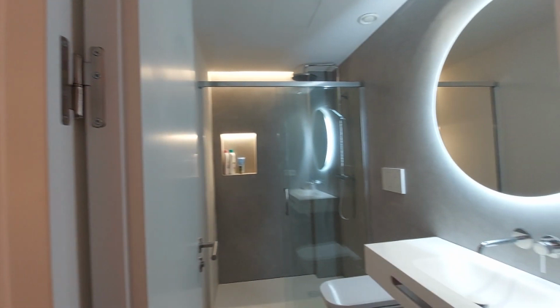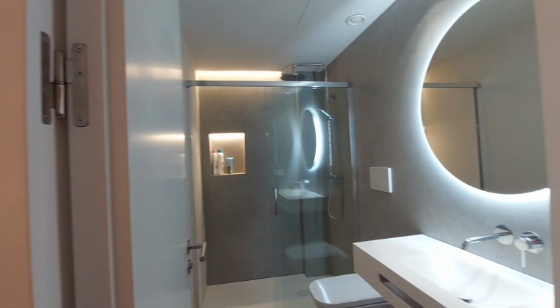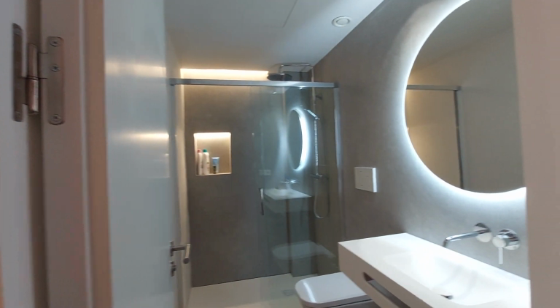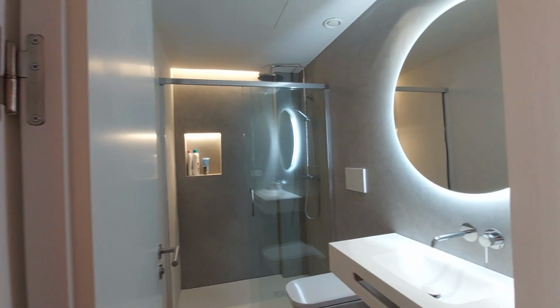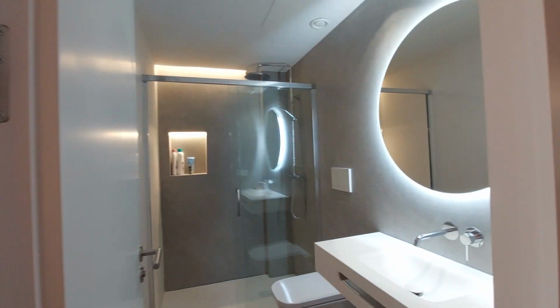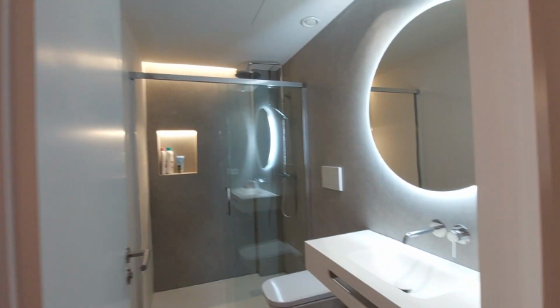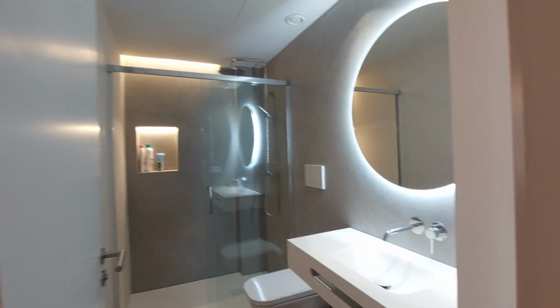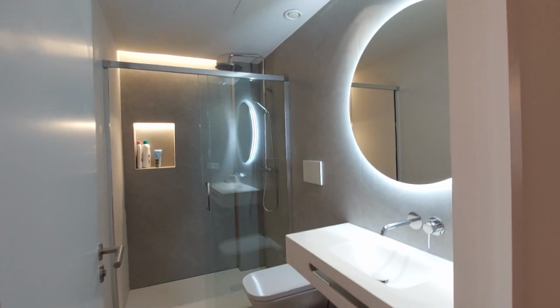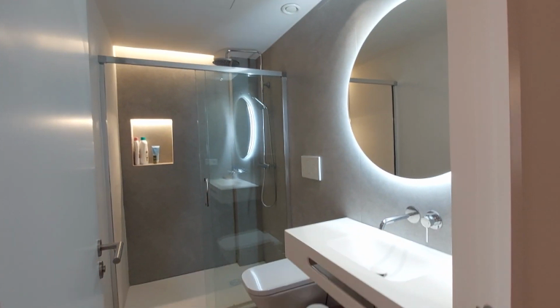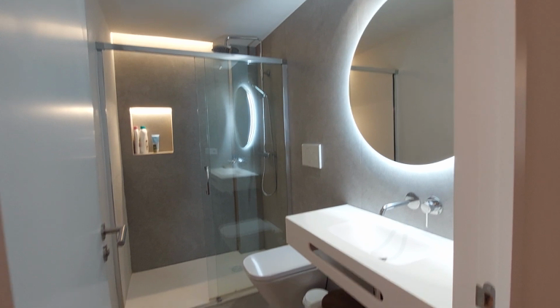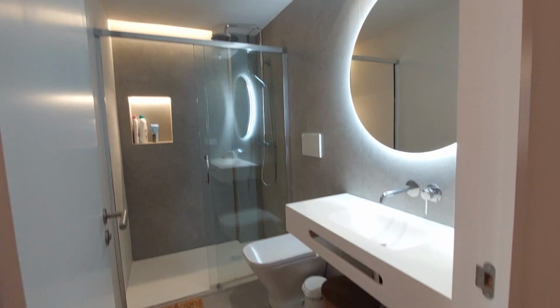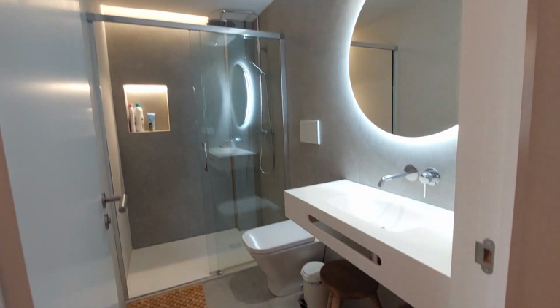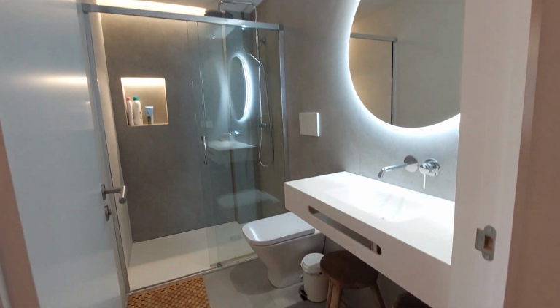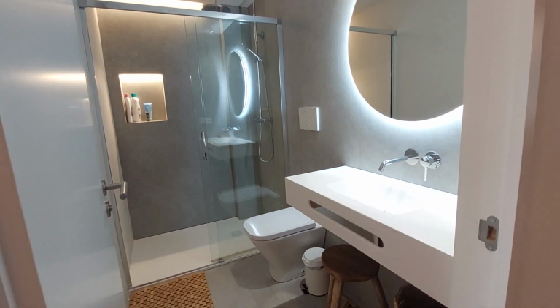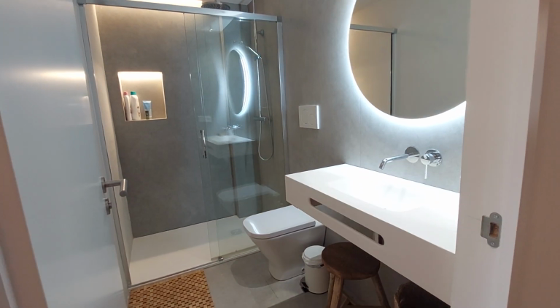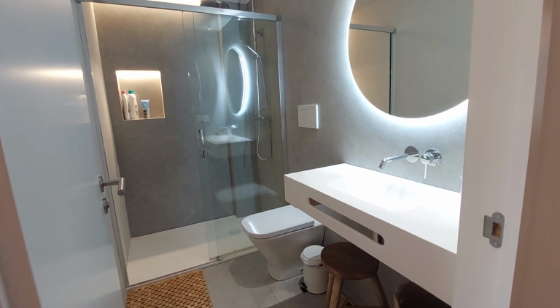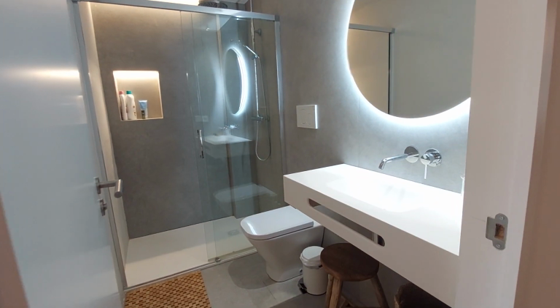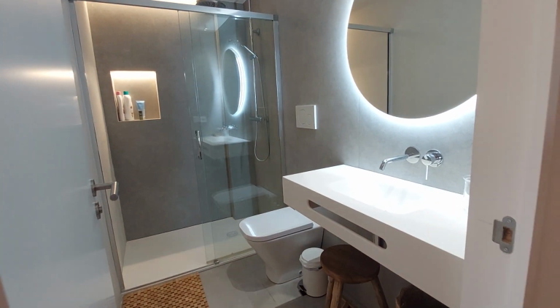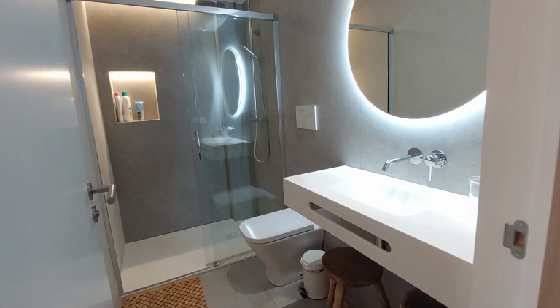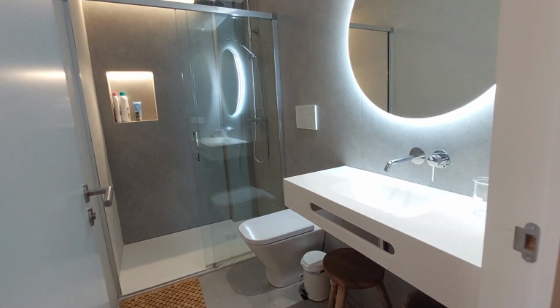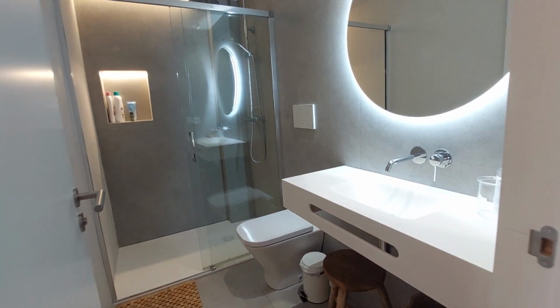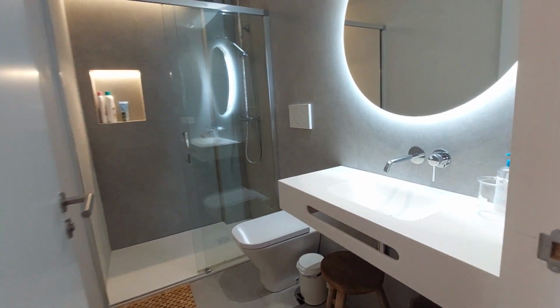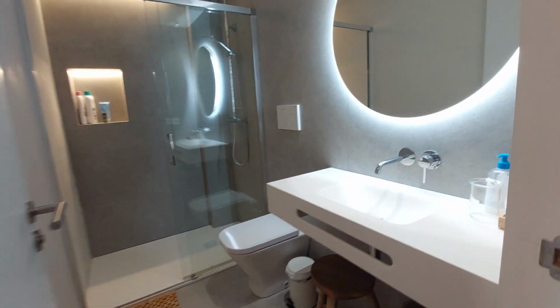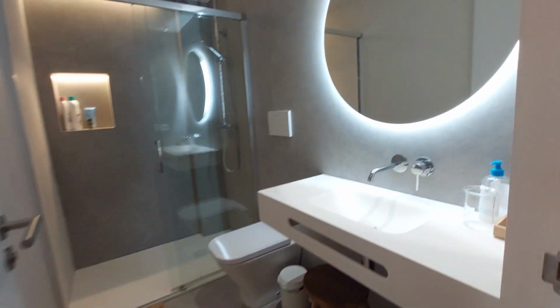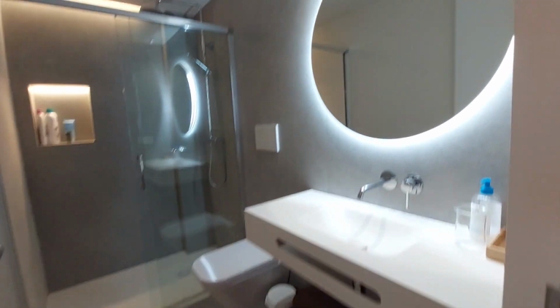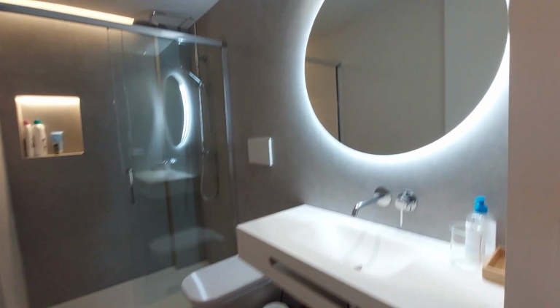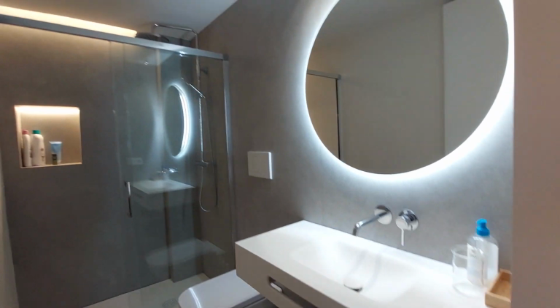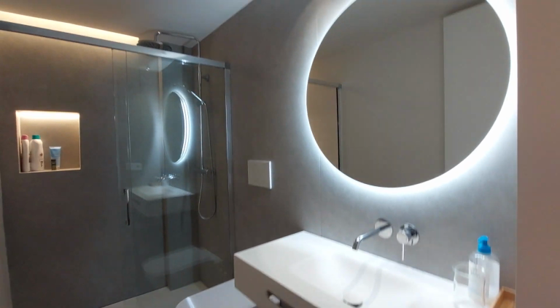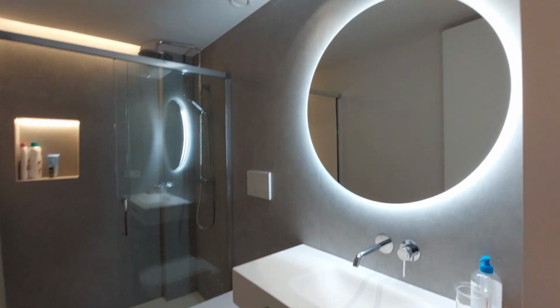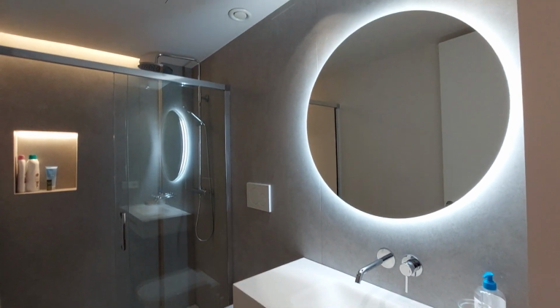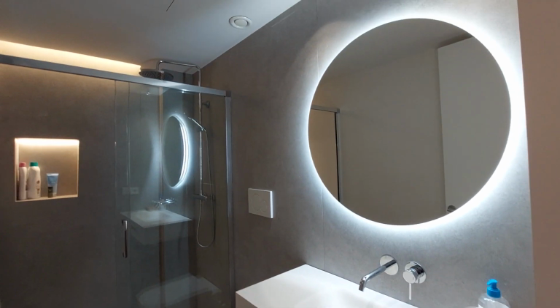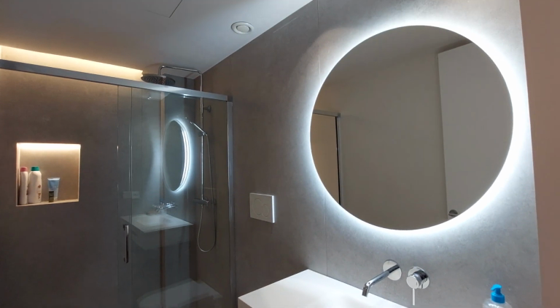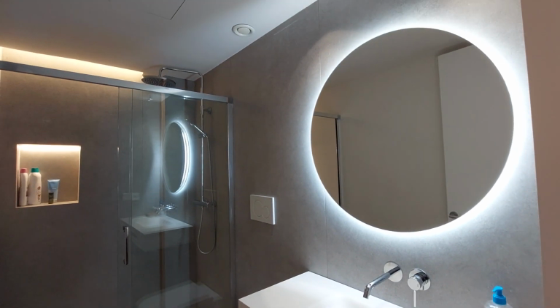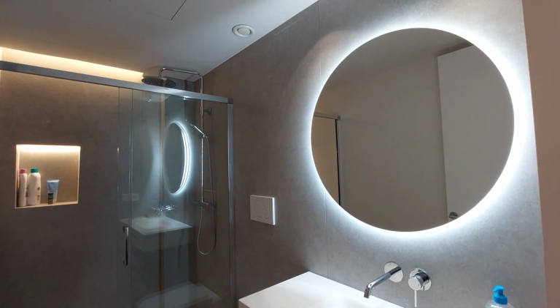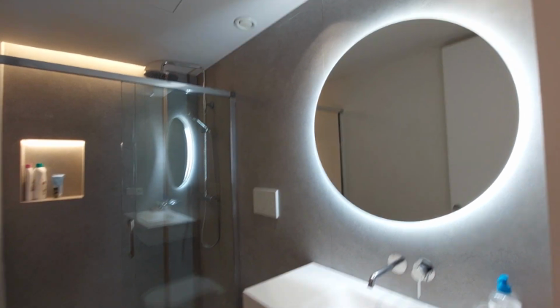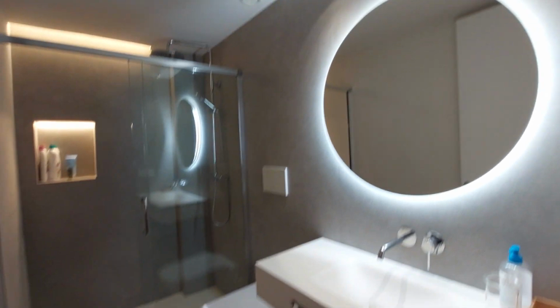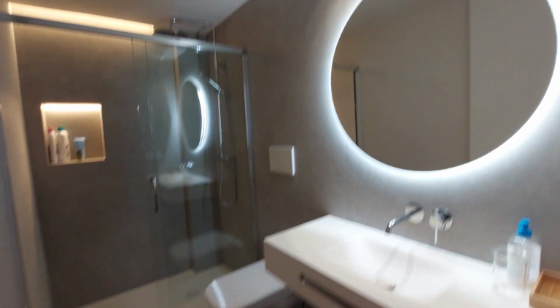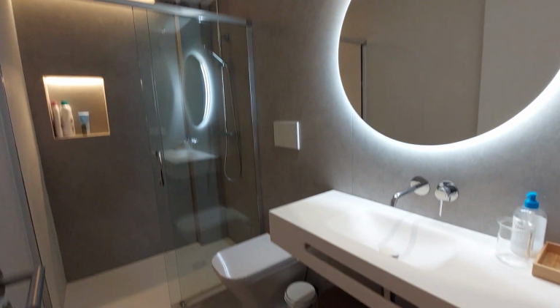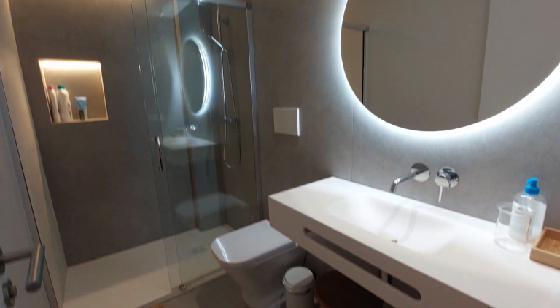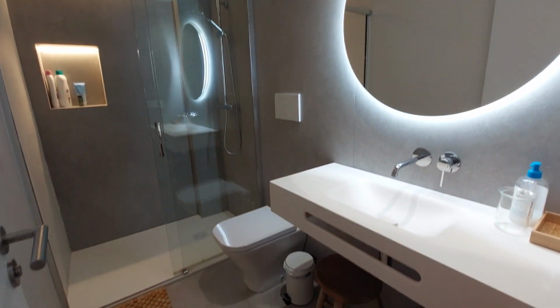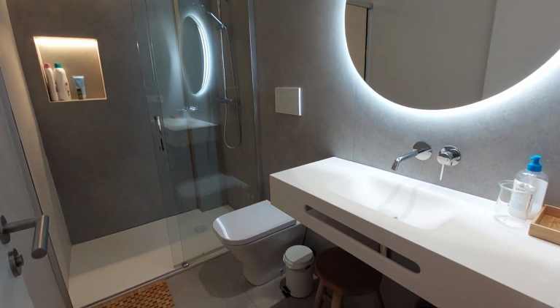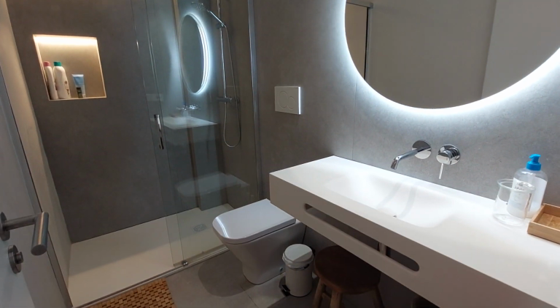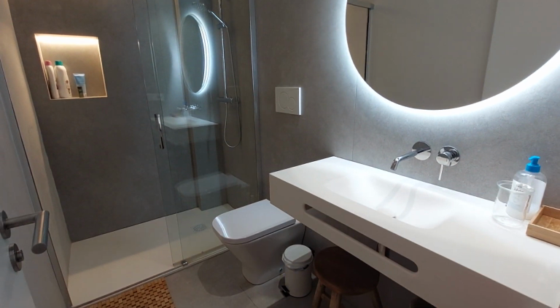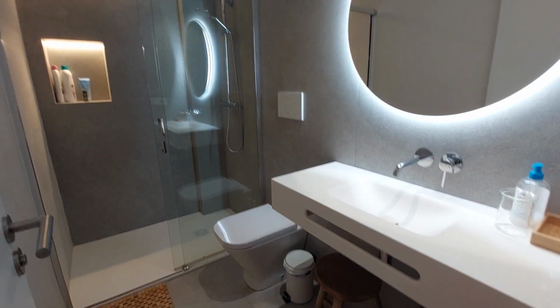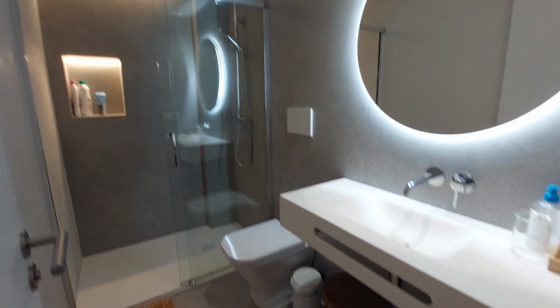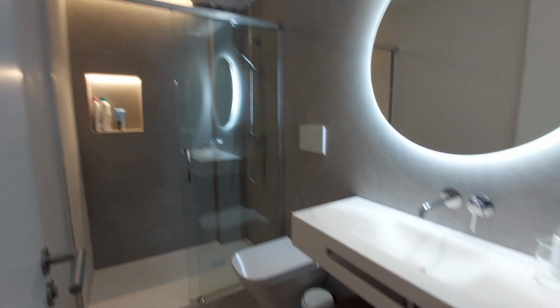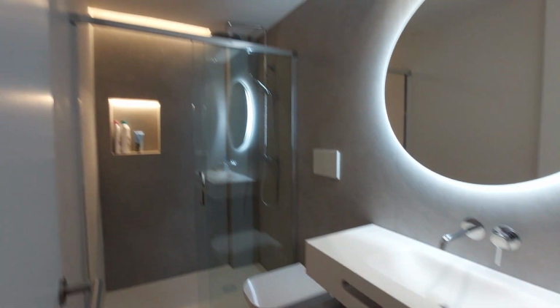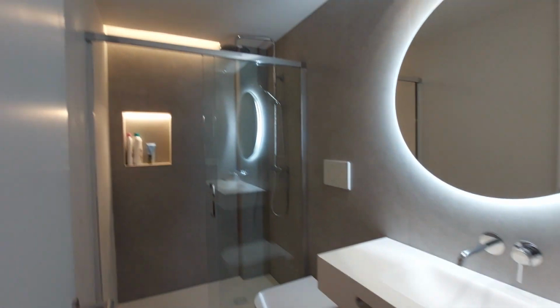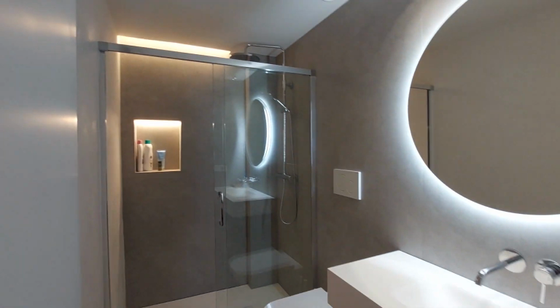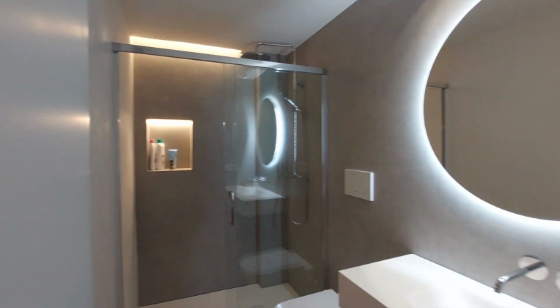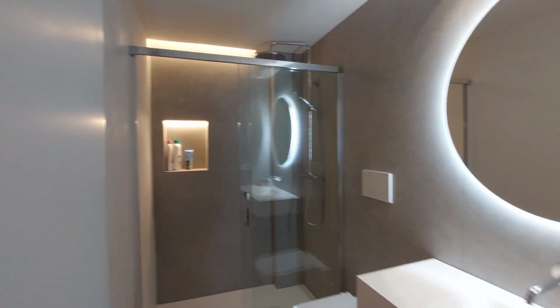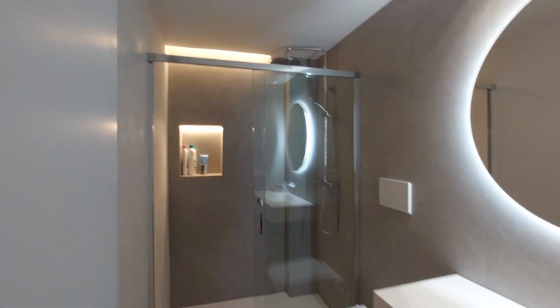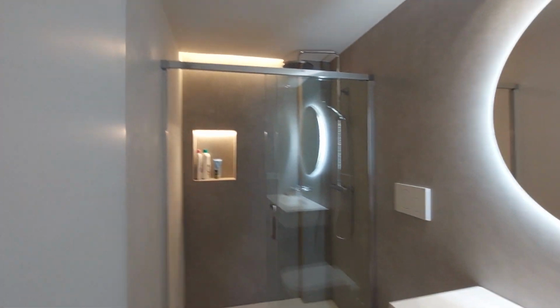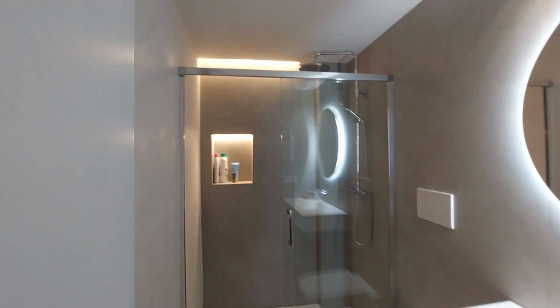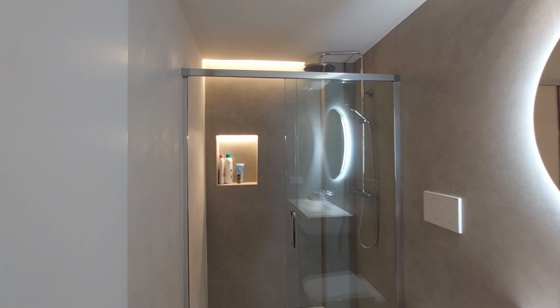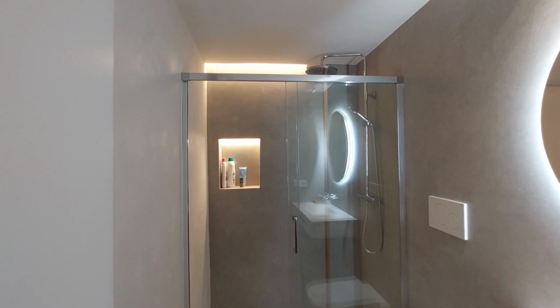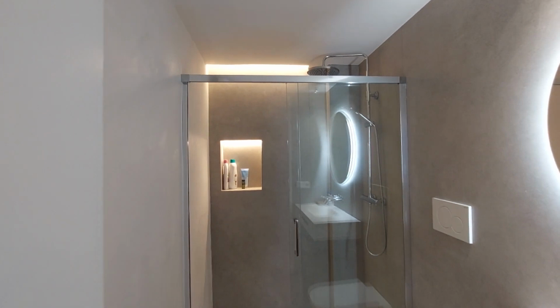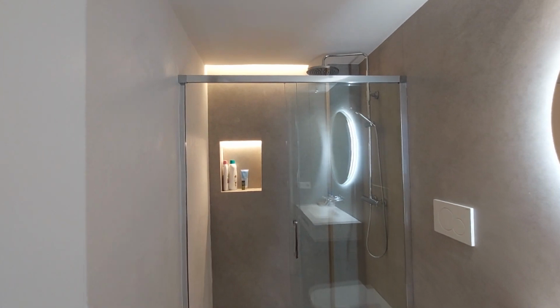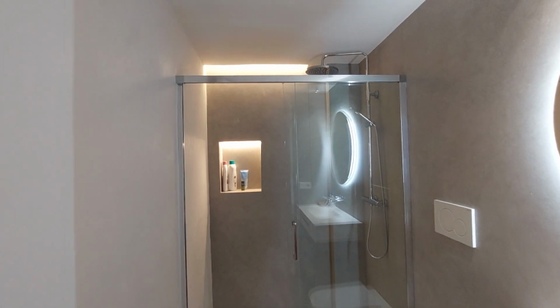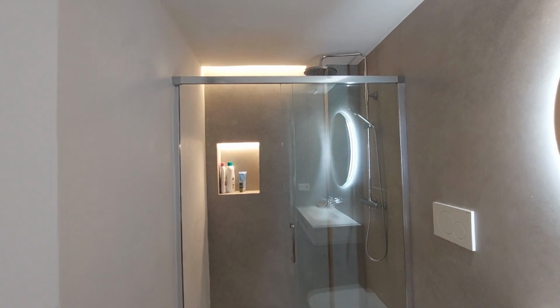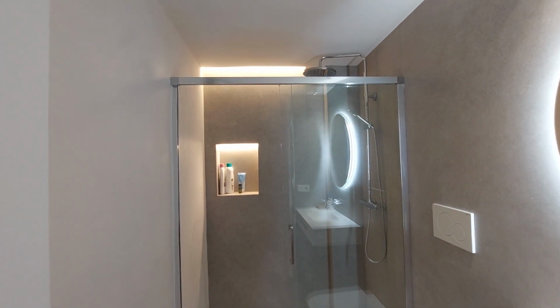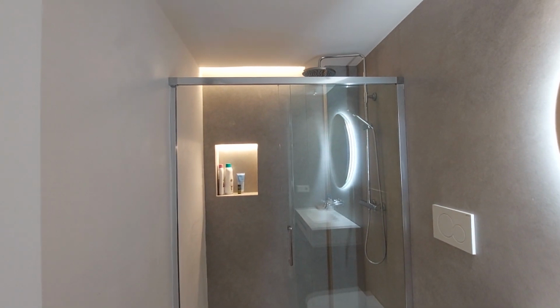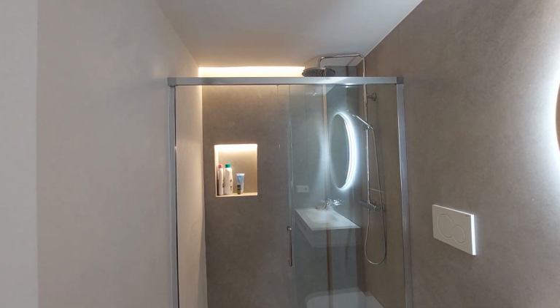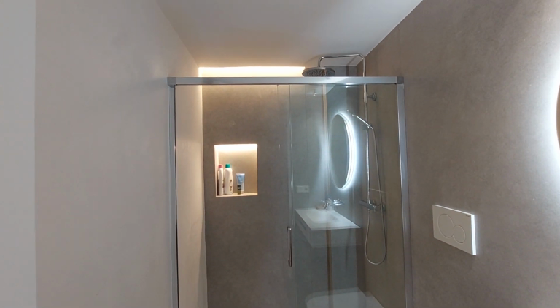This is one of the bathrooms. You have the sink, a mirror on the wall, a toilet, and the shower over there.